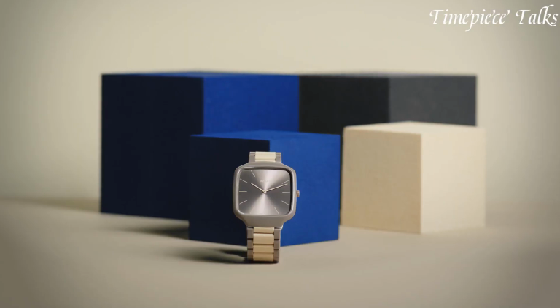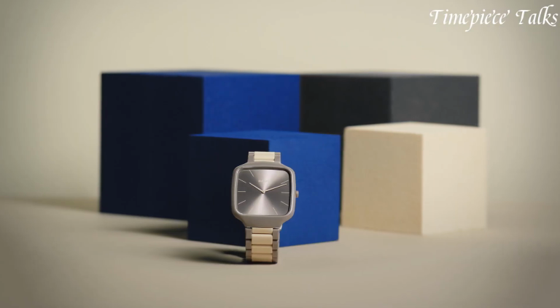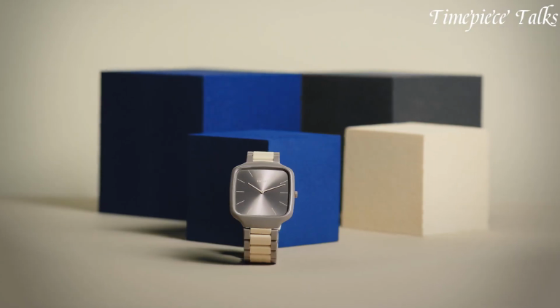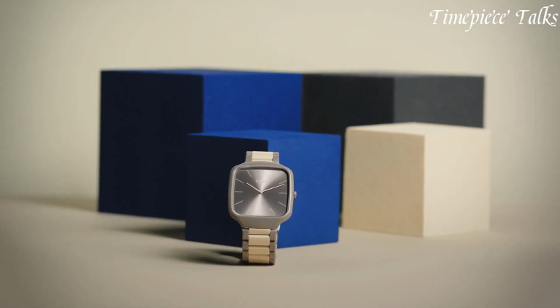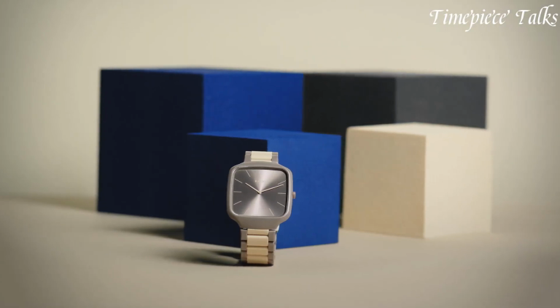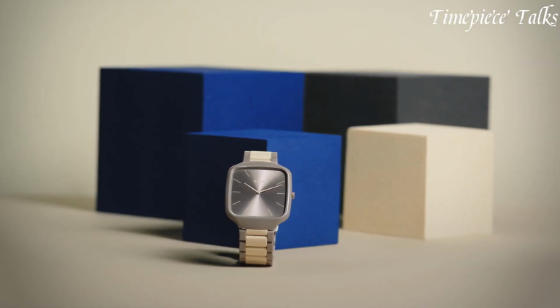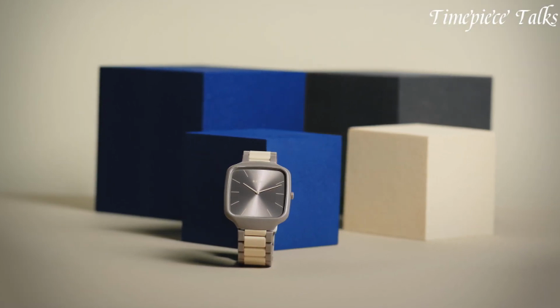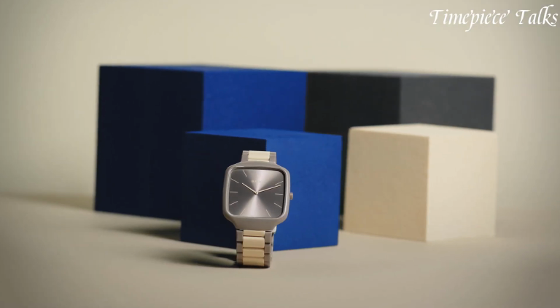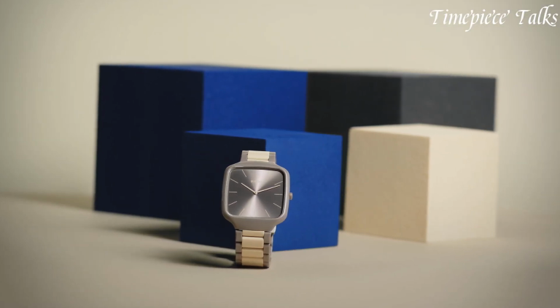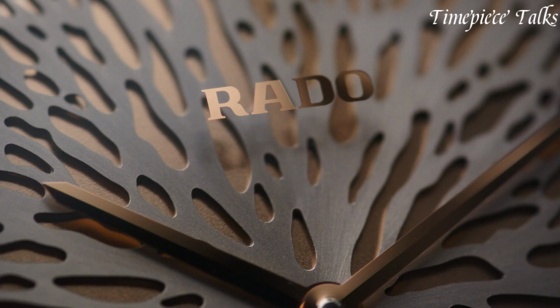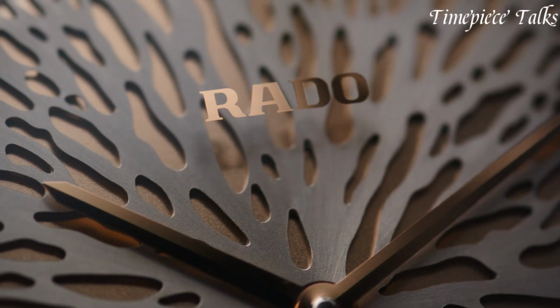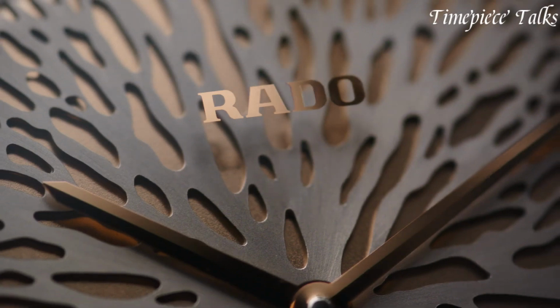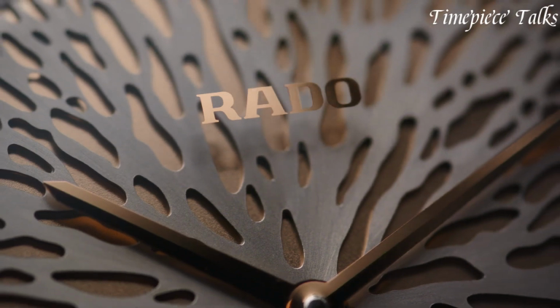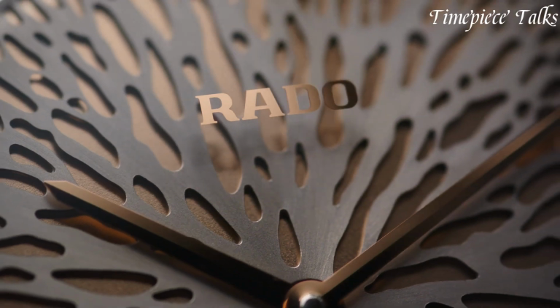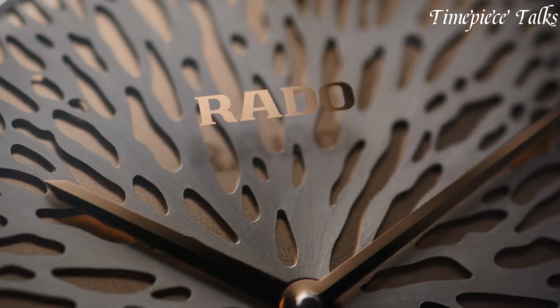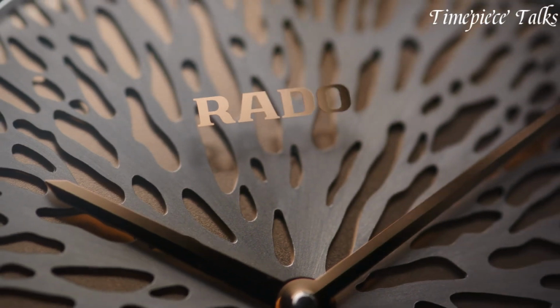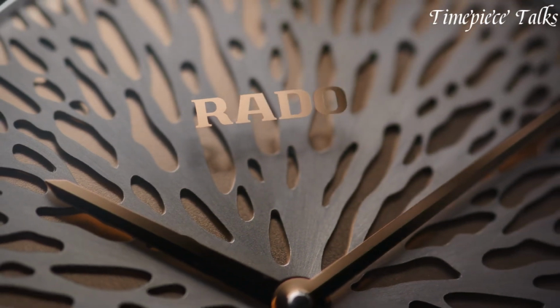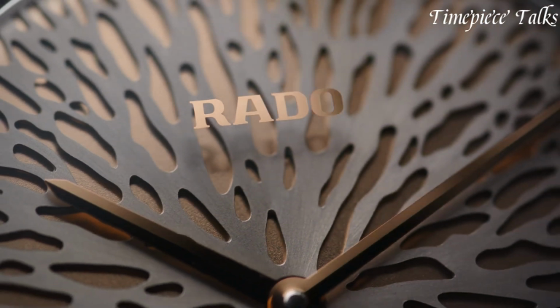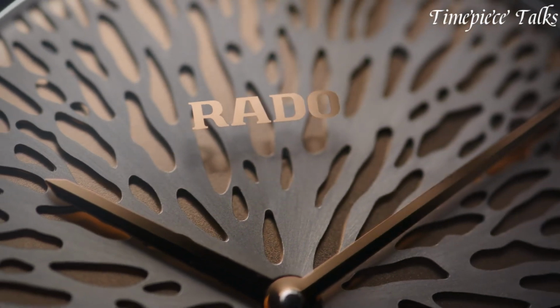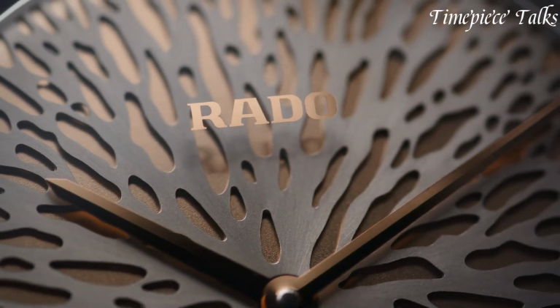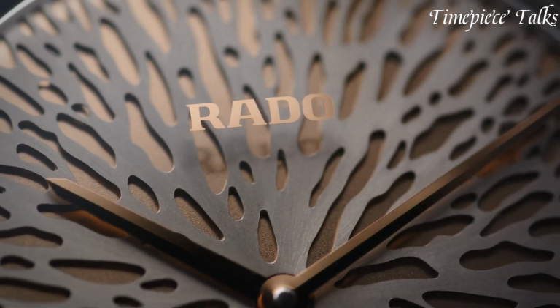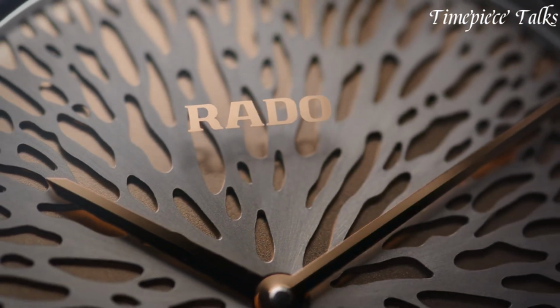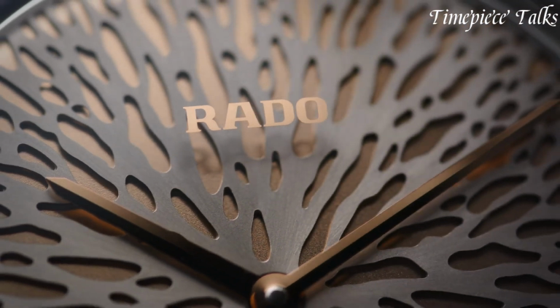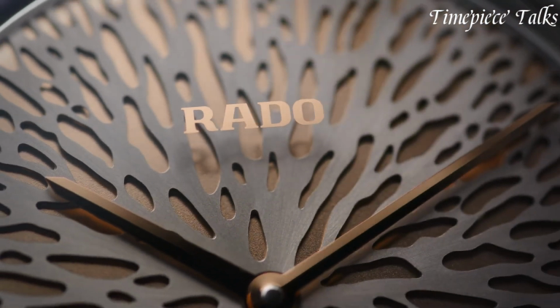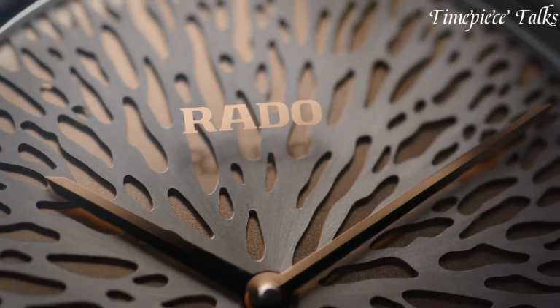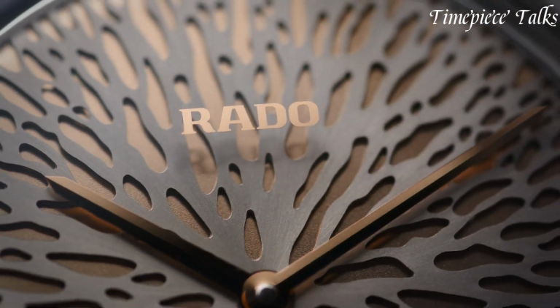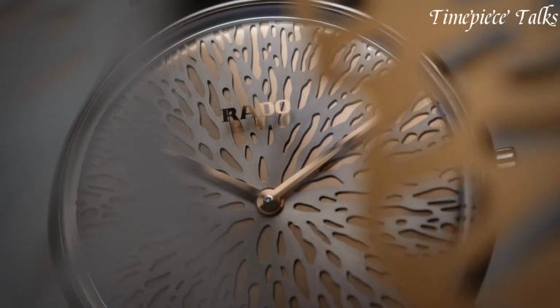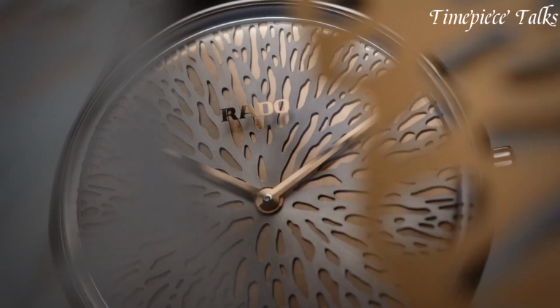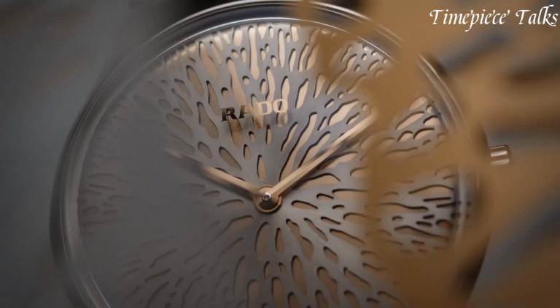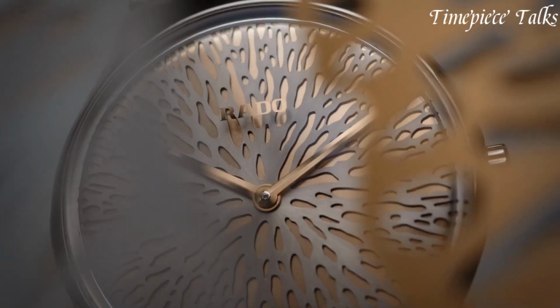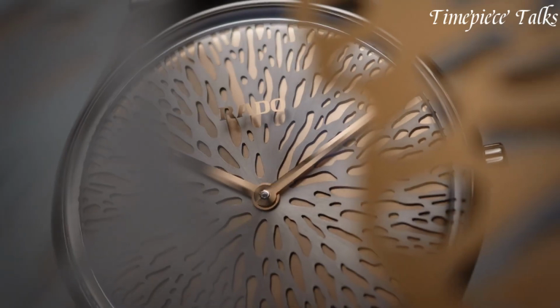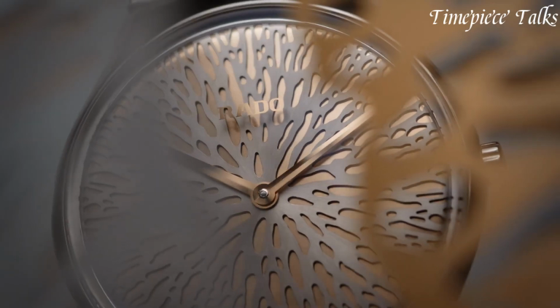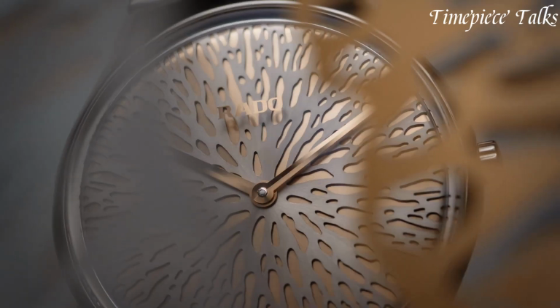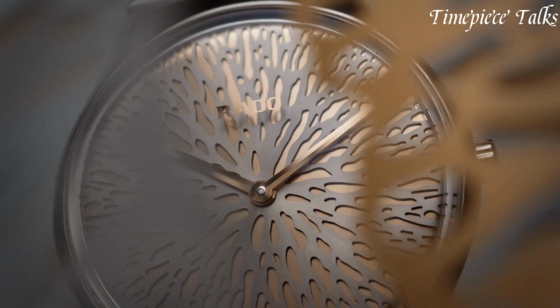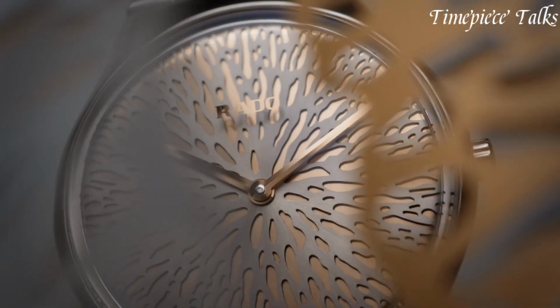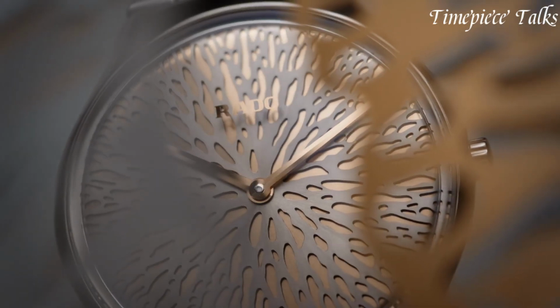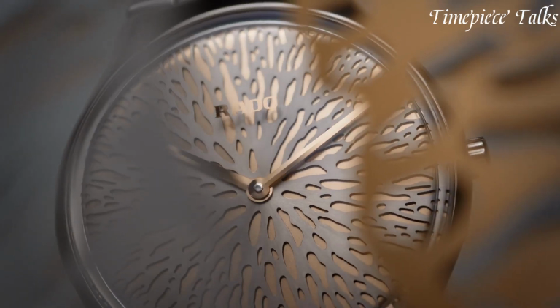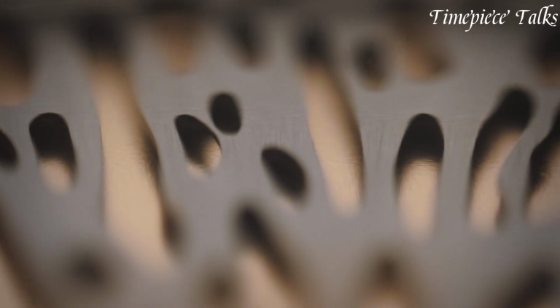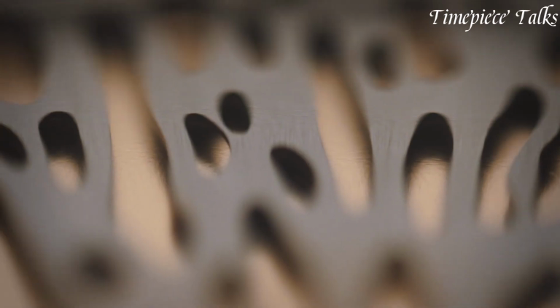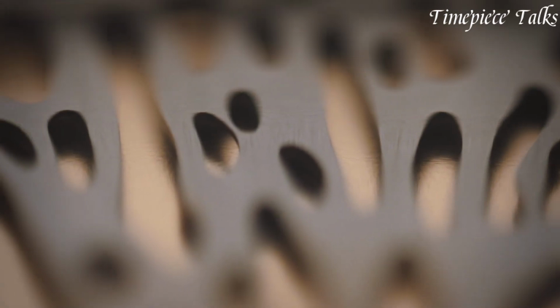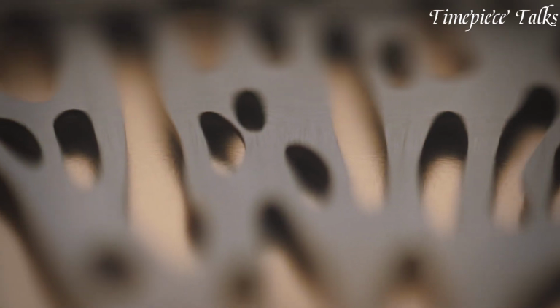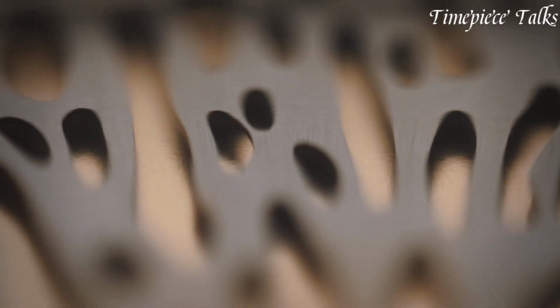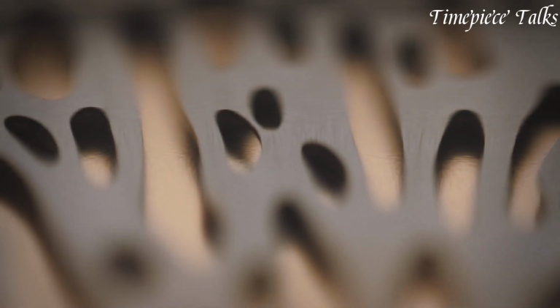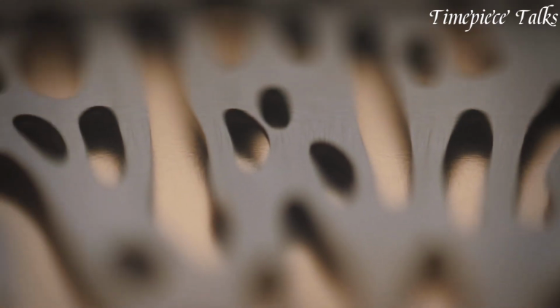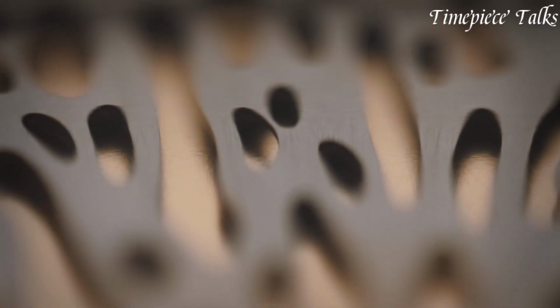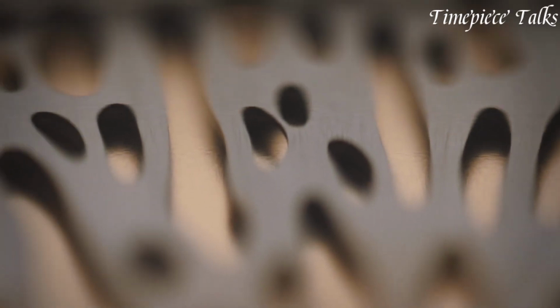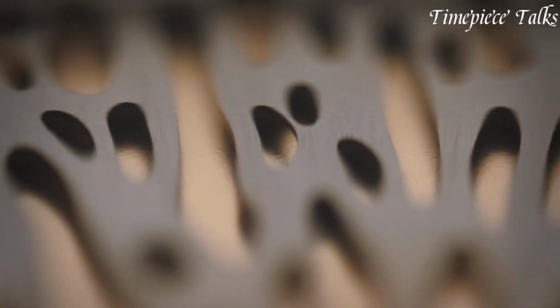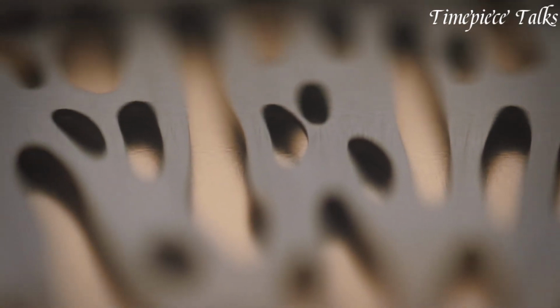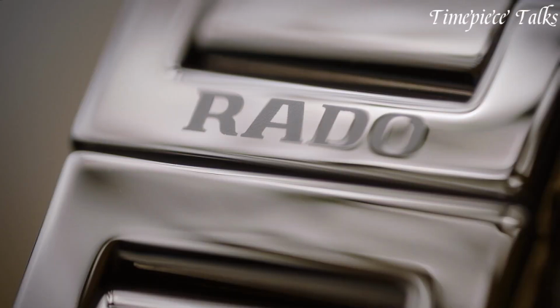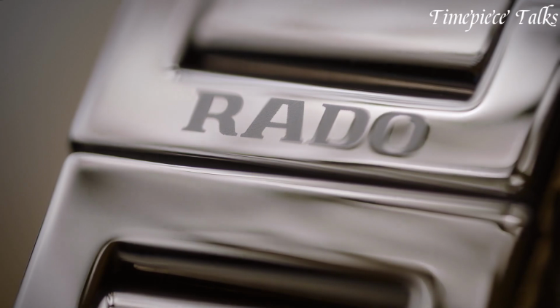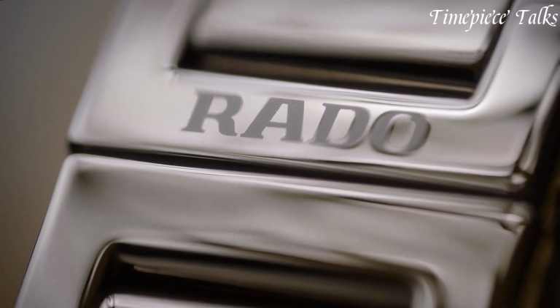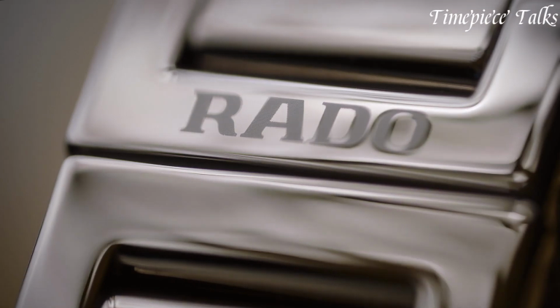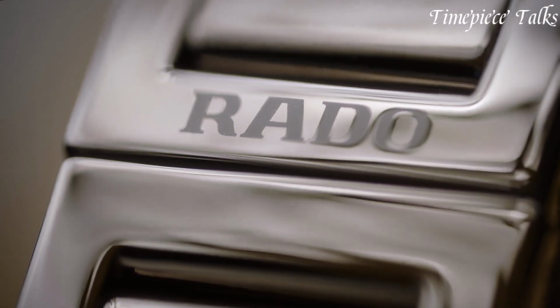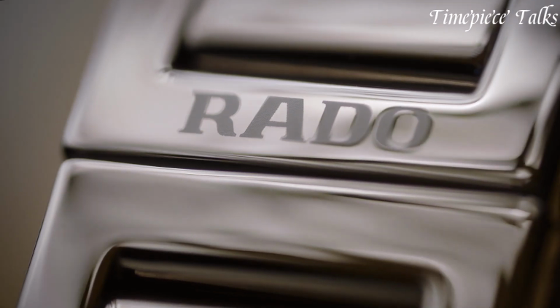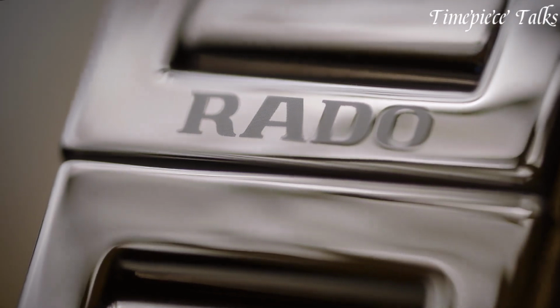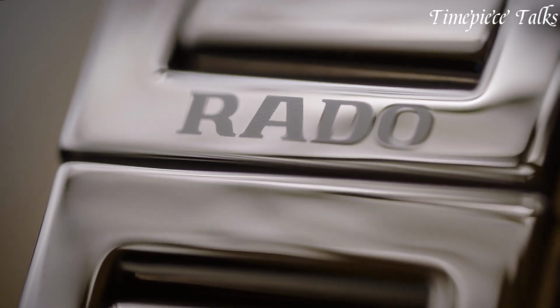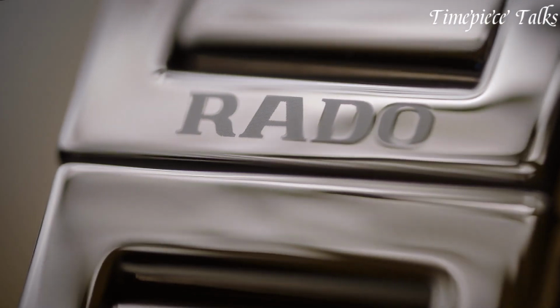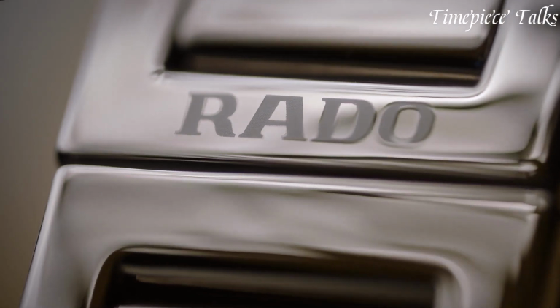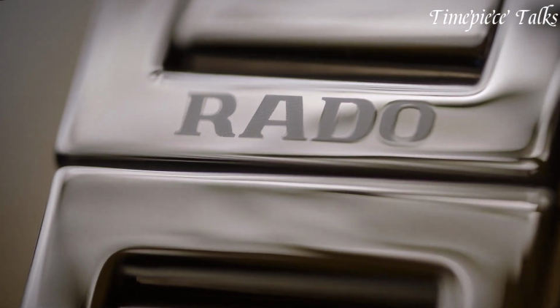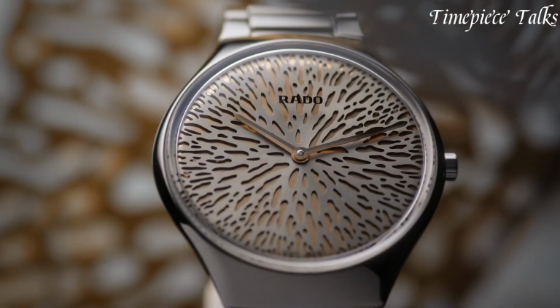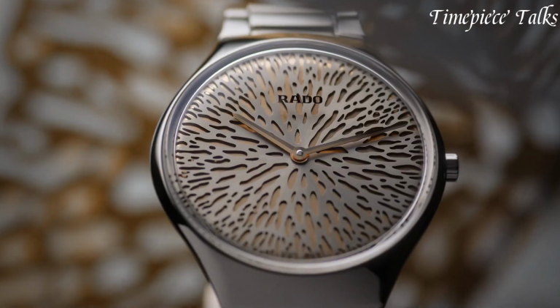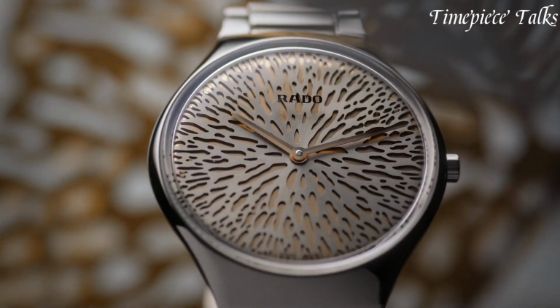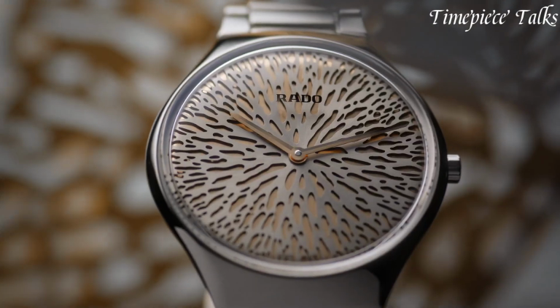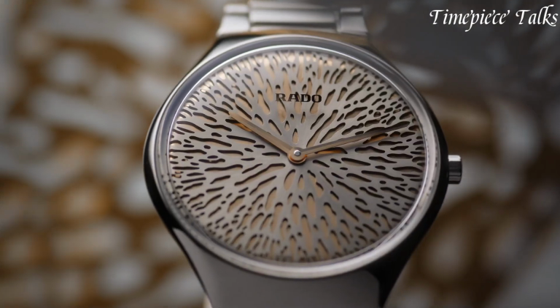For more information and updated prices about the watches mentioned, check the links in the description box. Now let's get started.